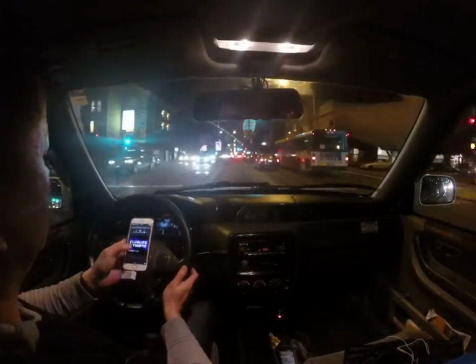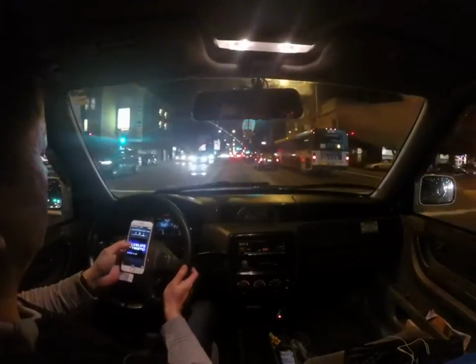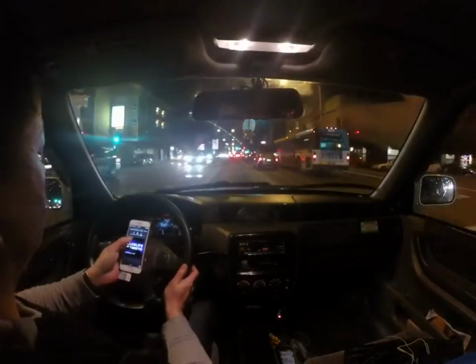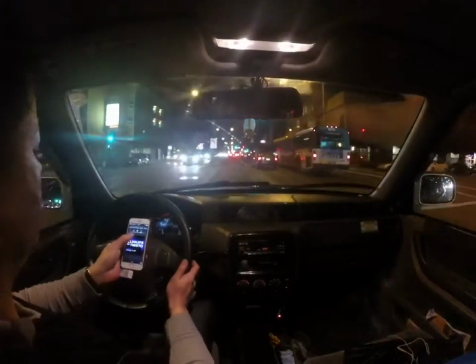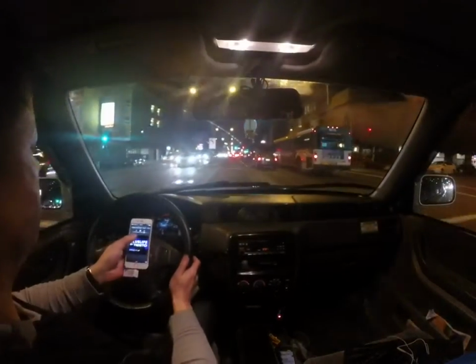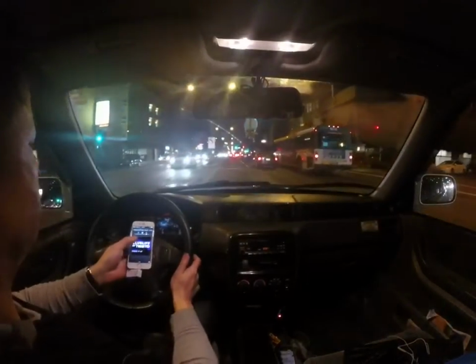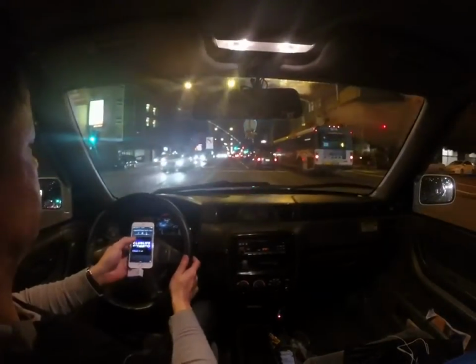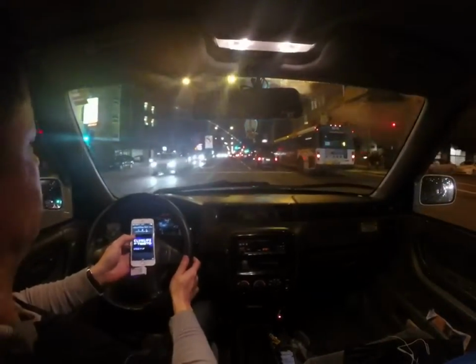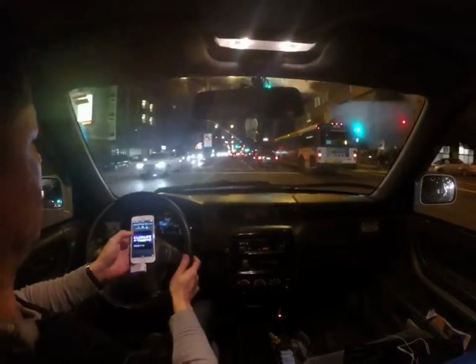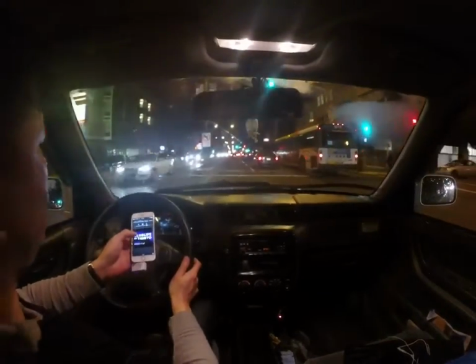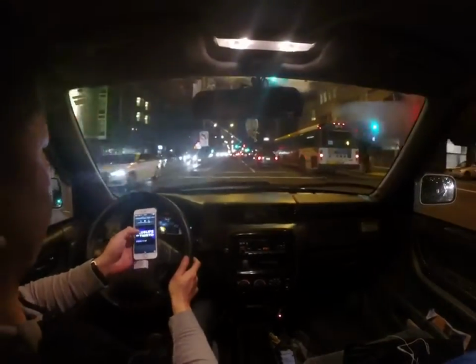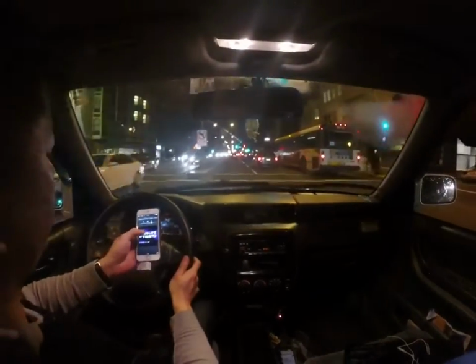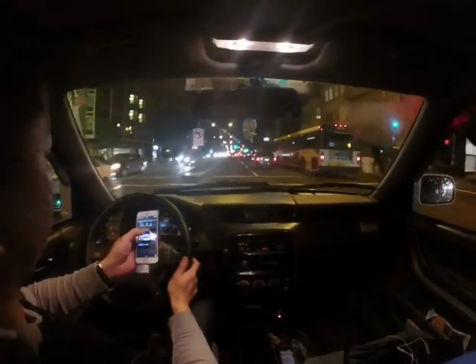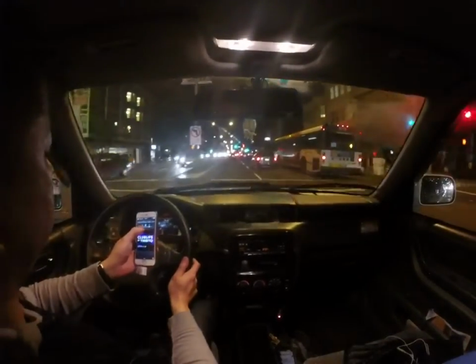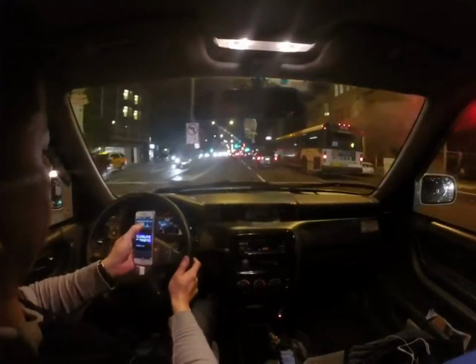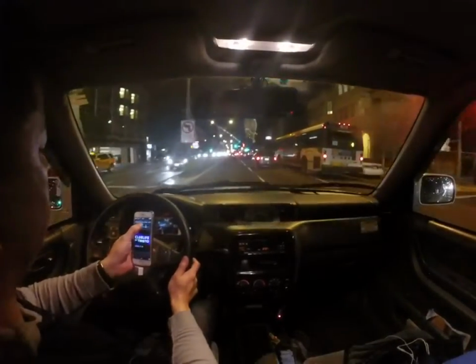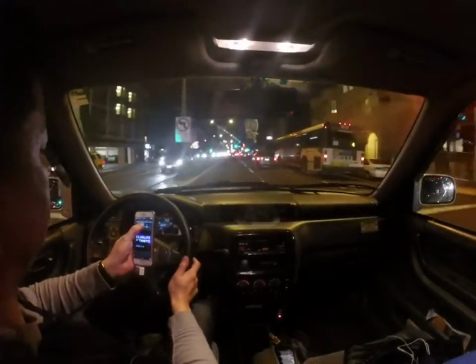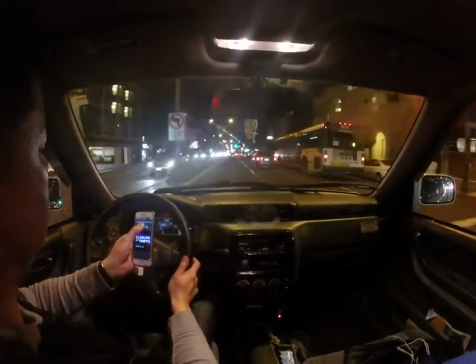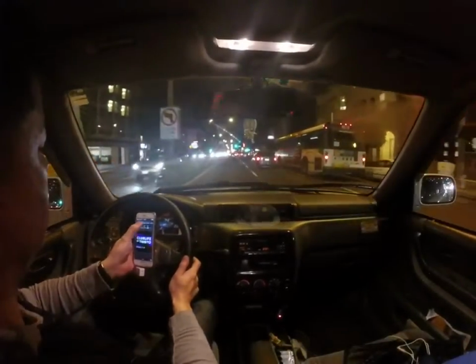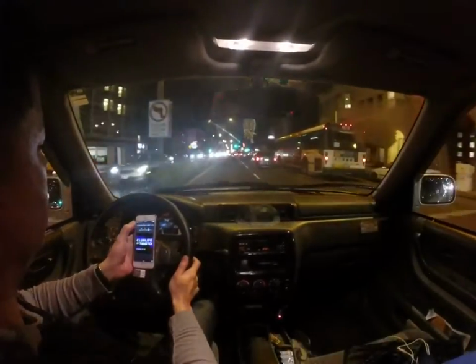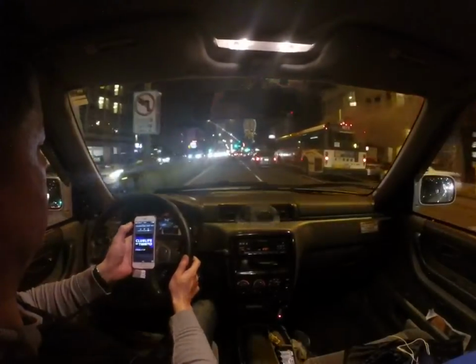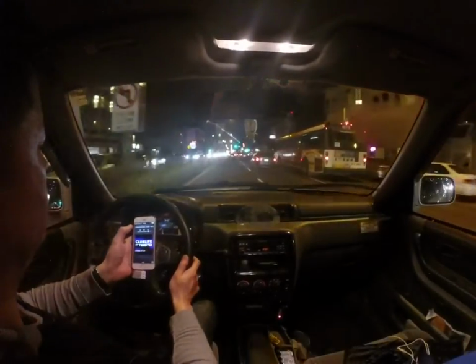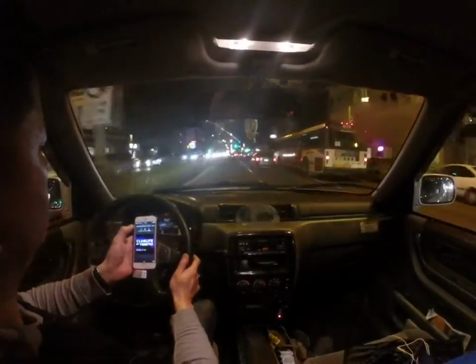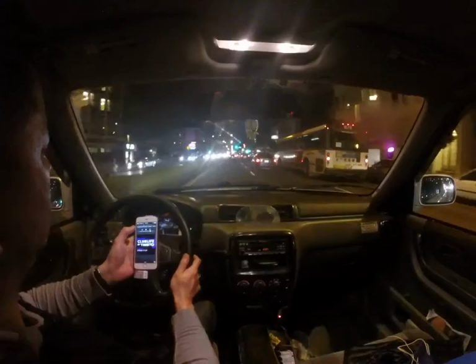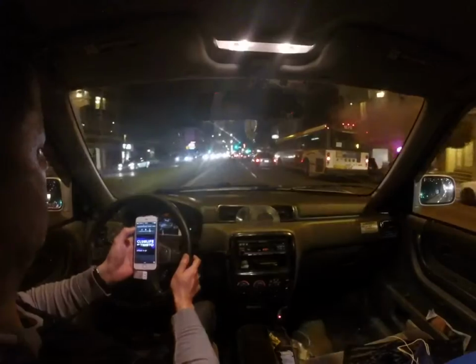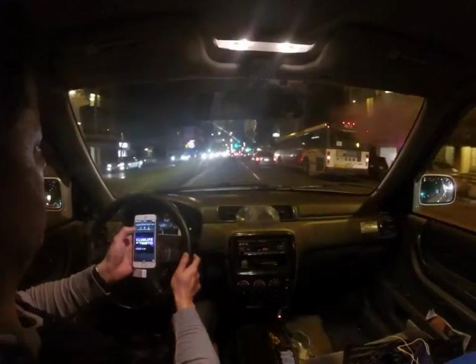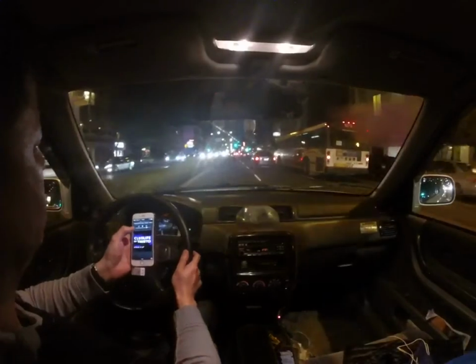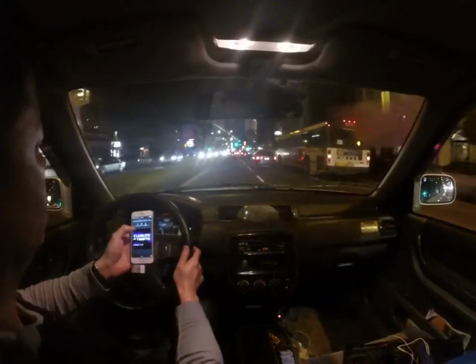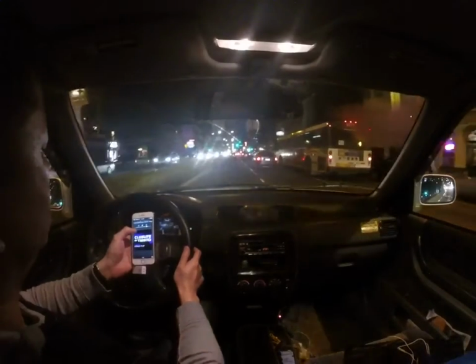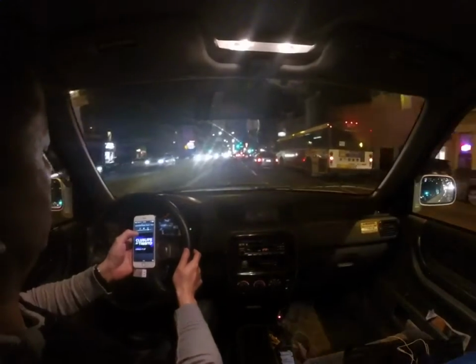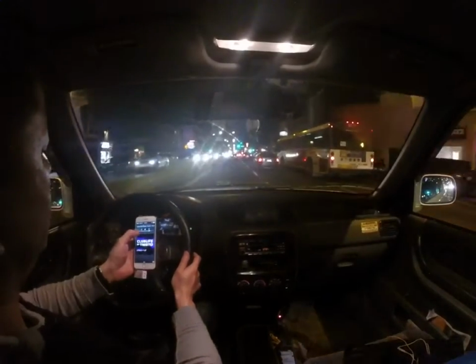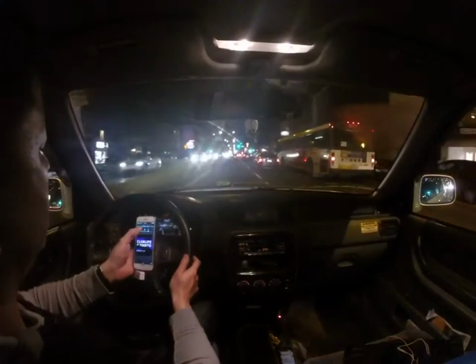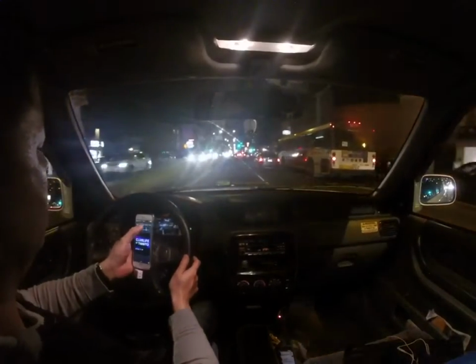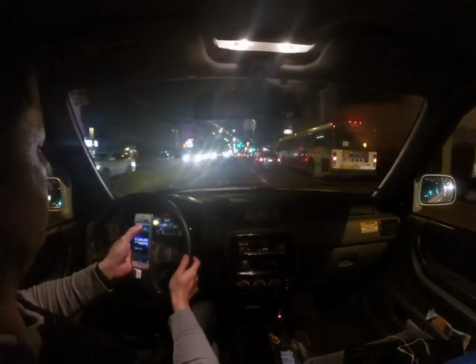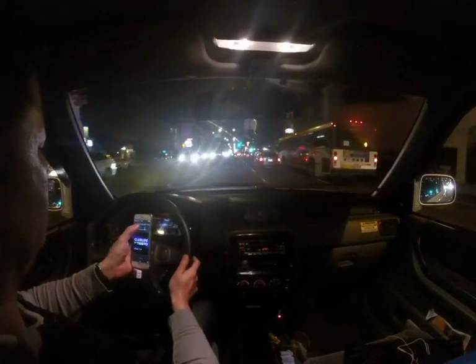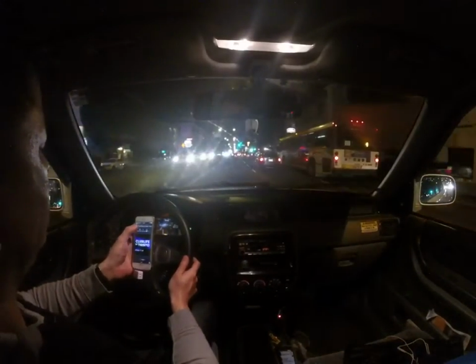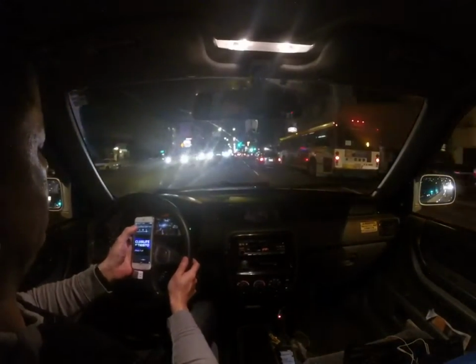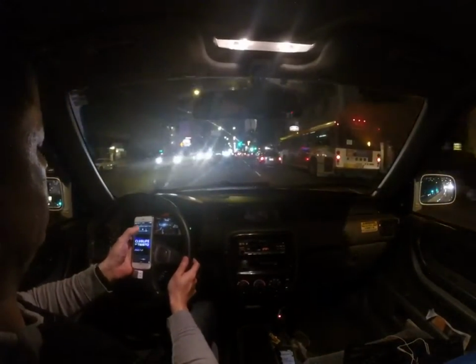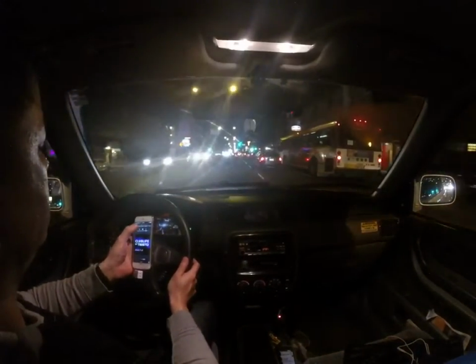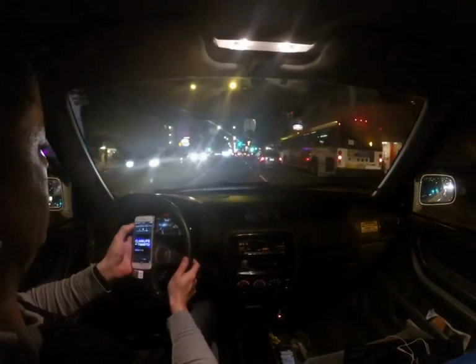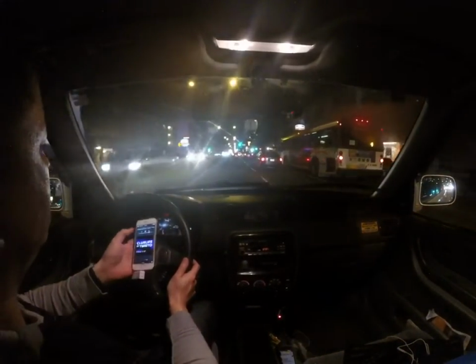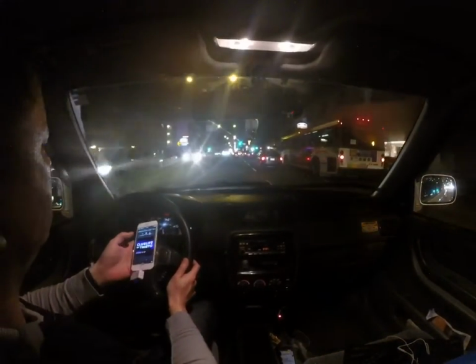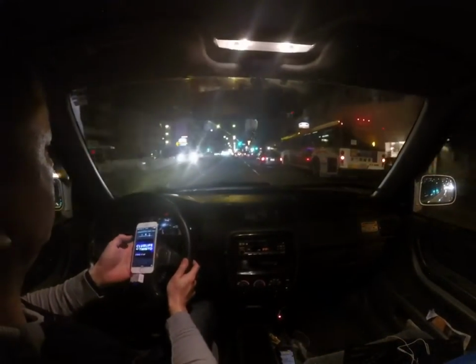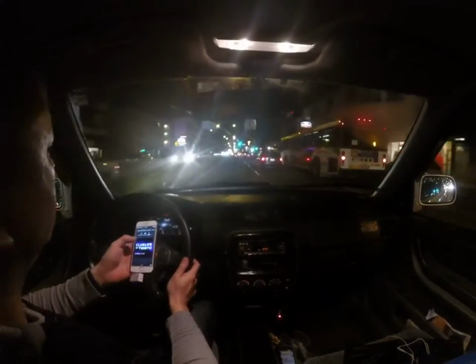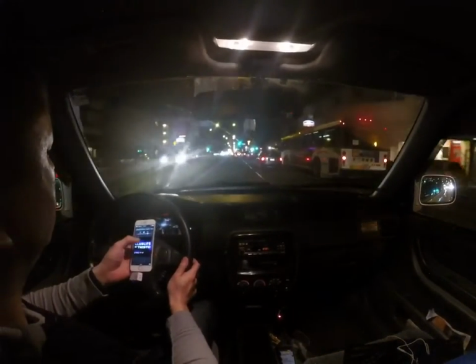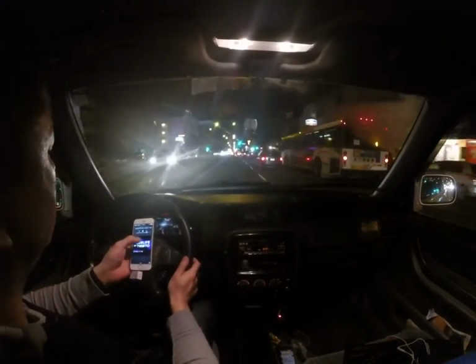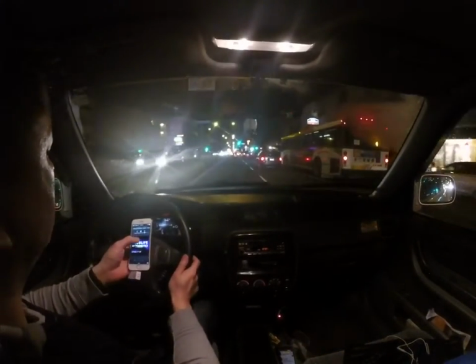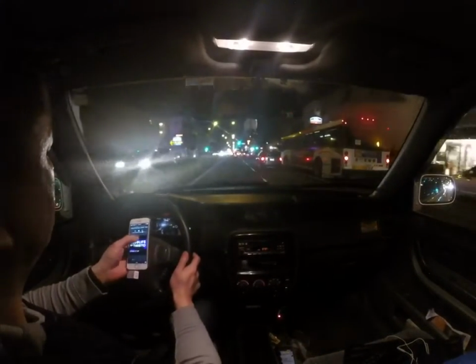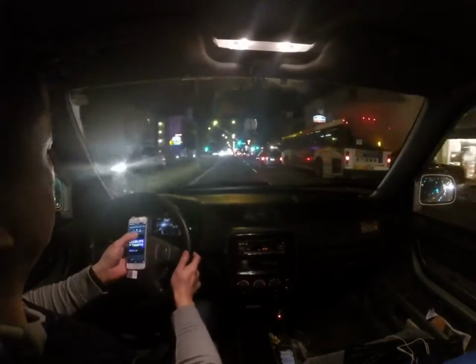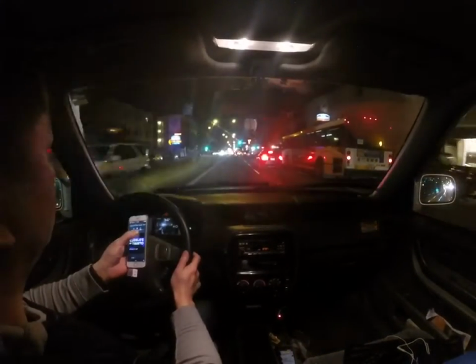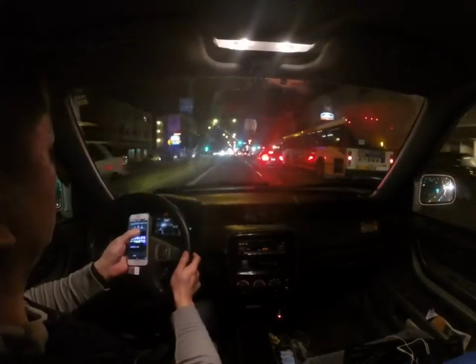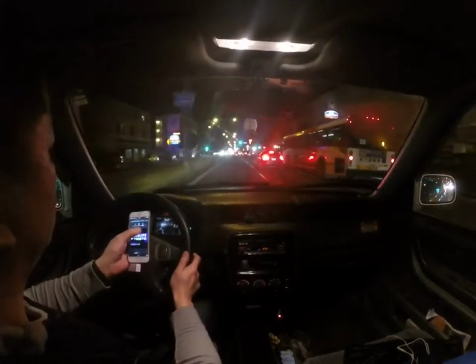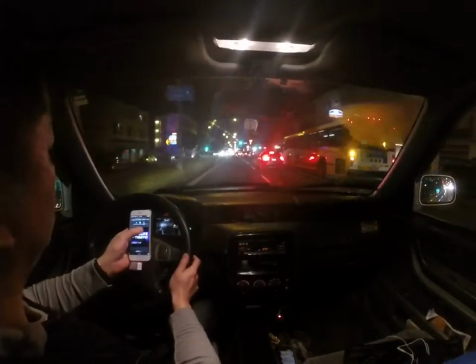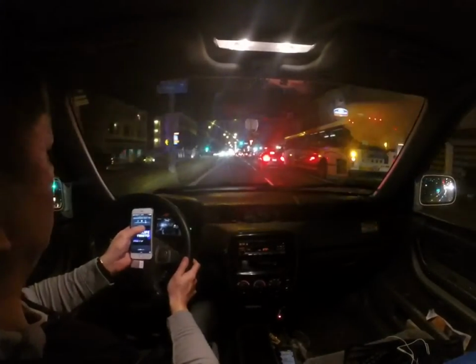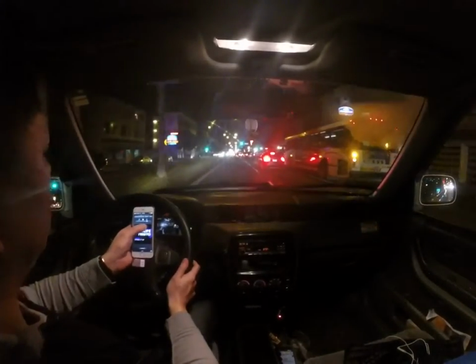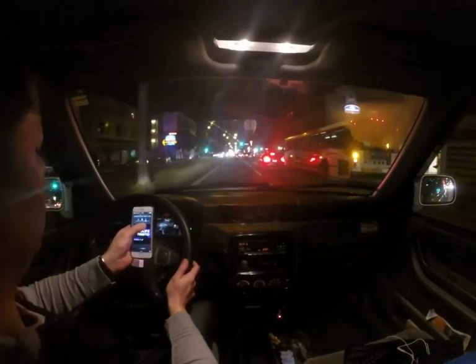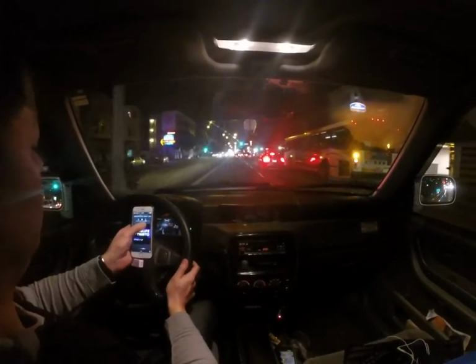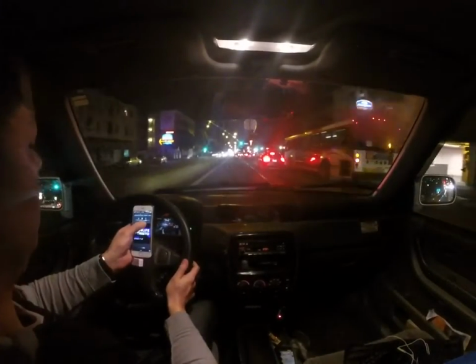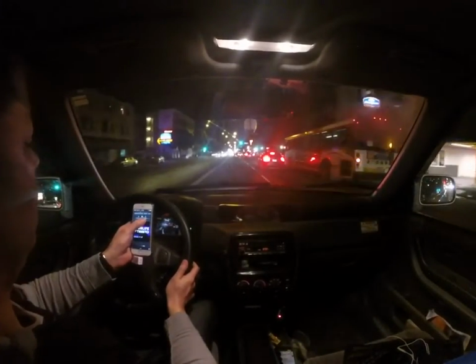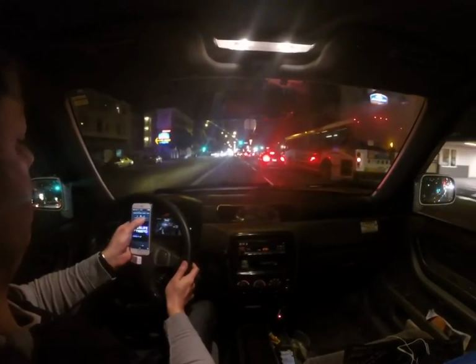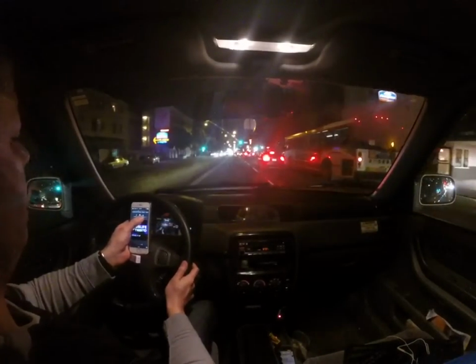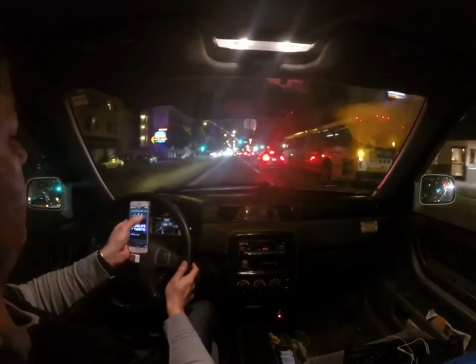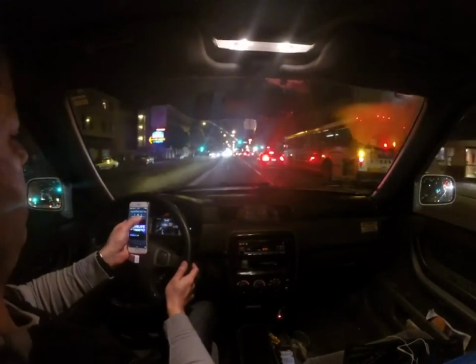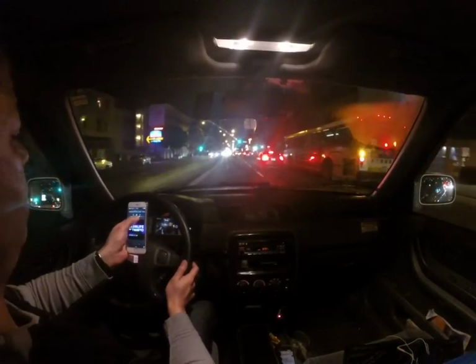We can stop the music, we can play the music, we can play with the volume.